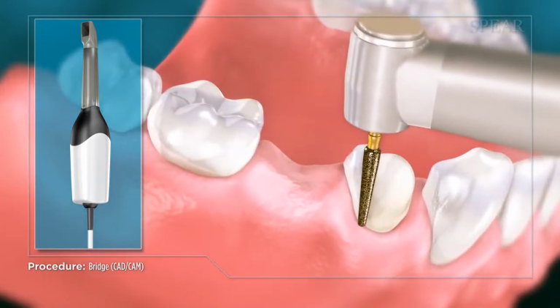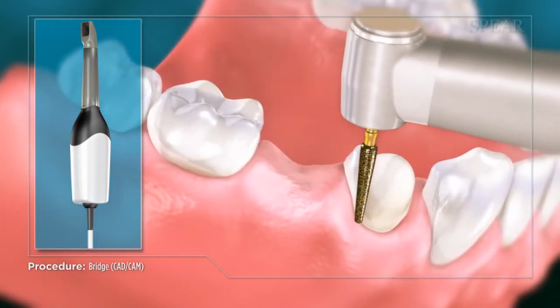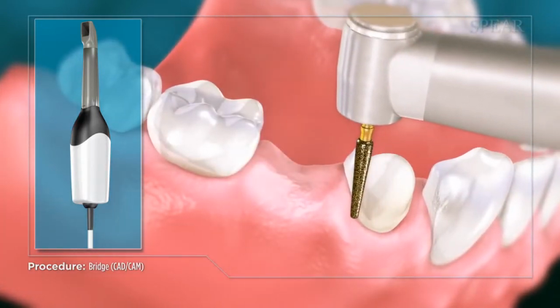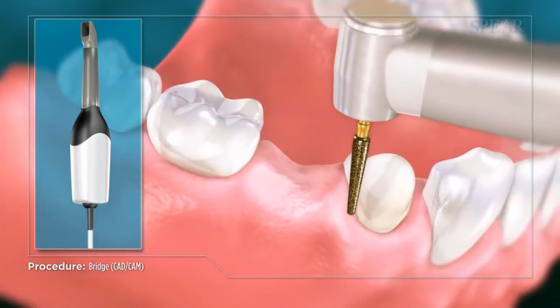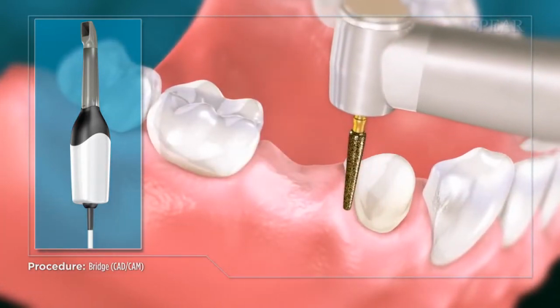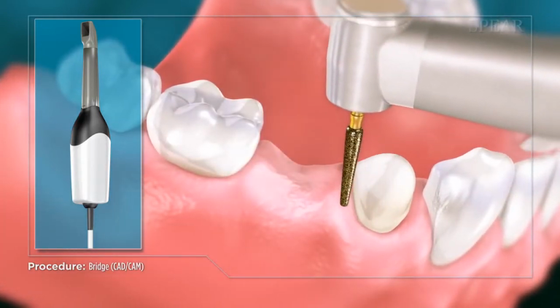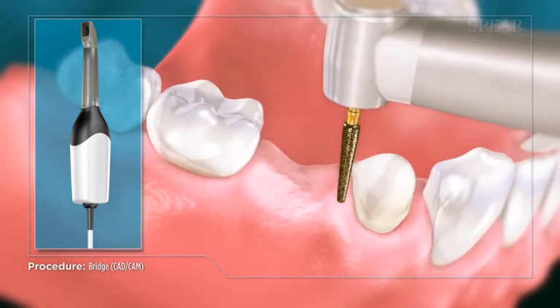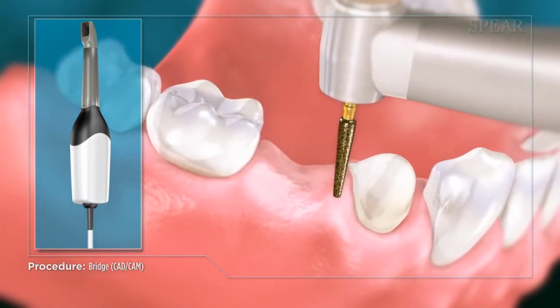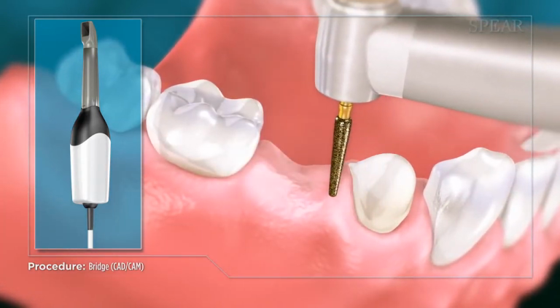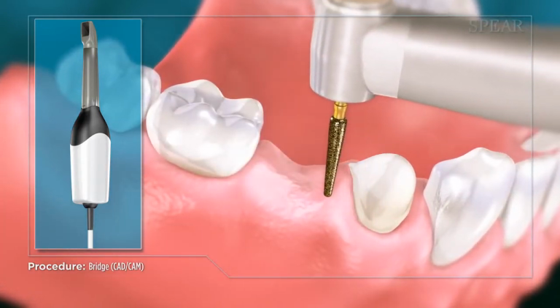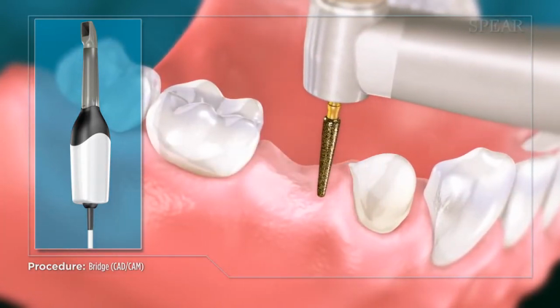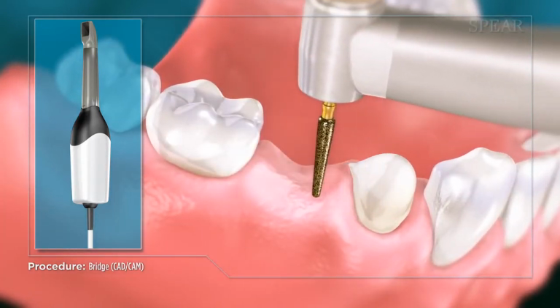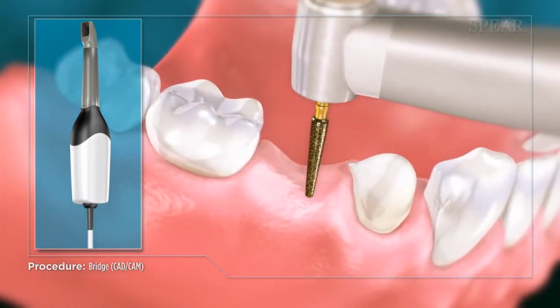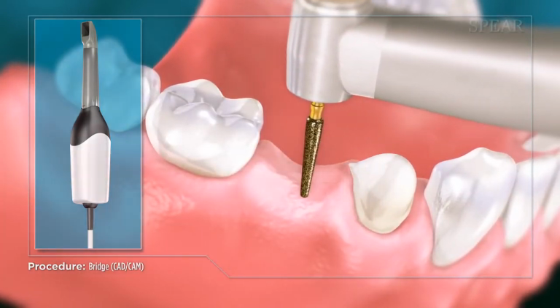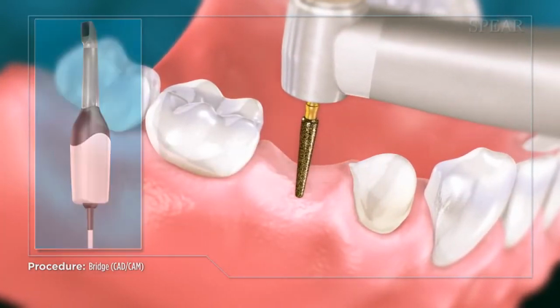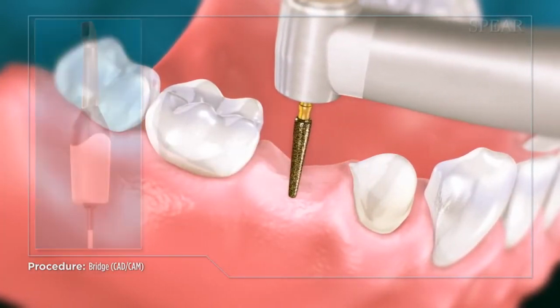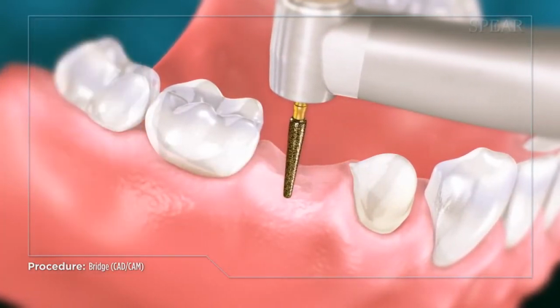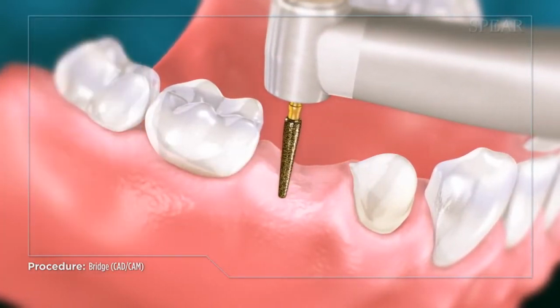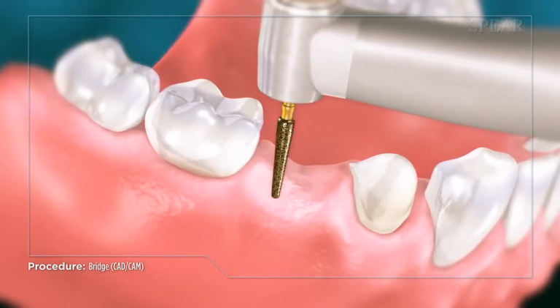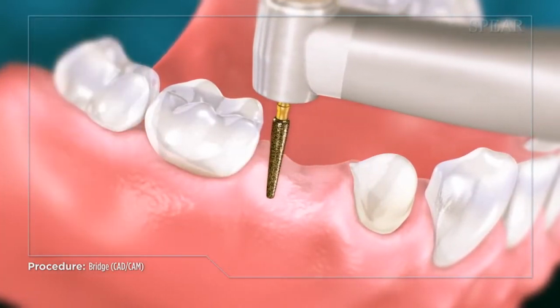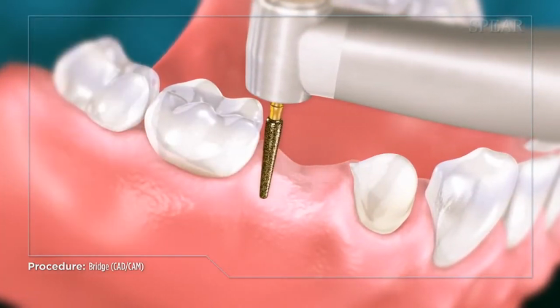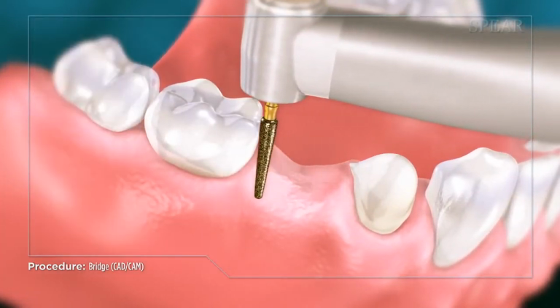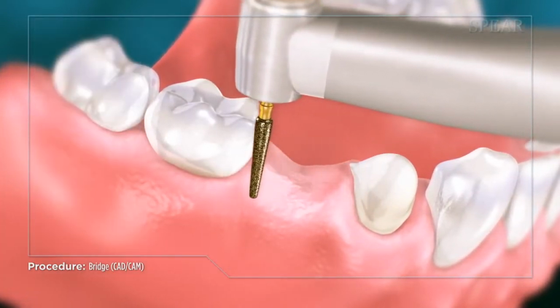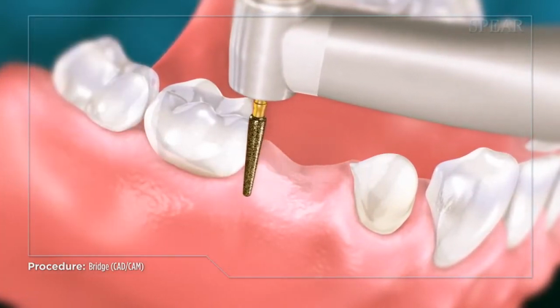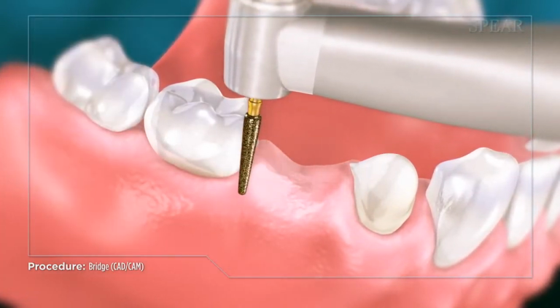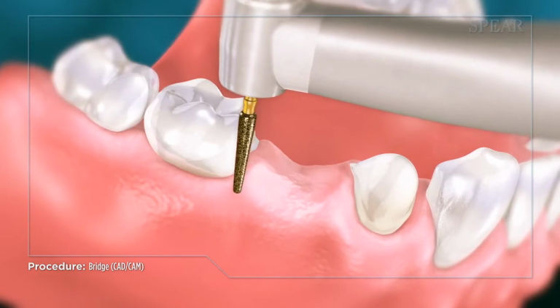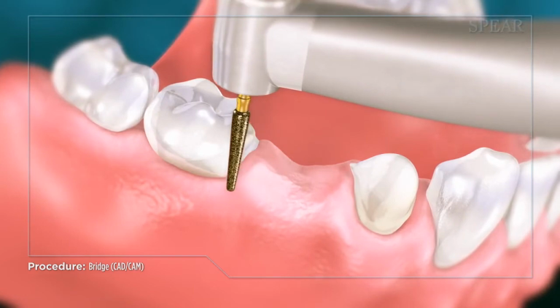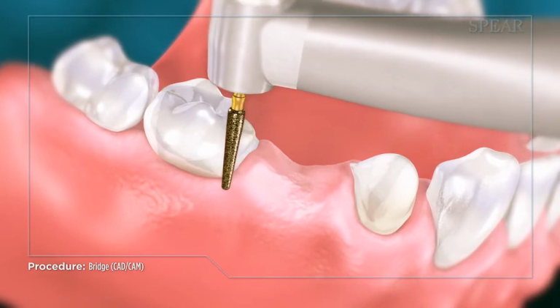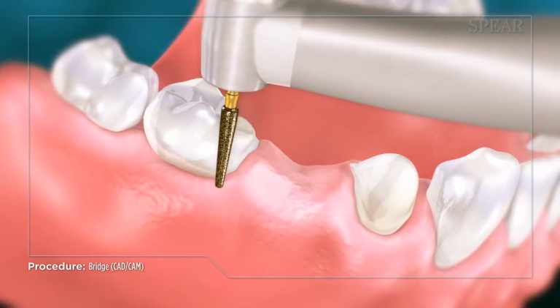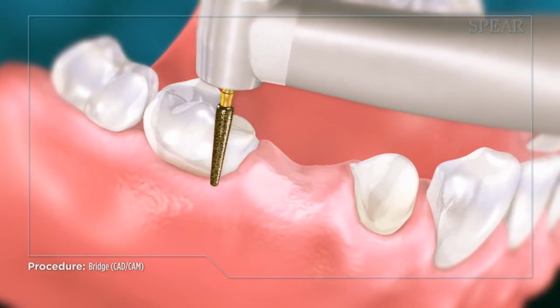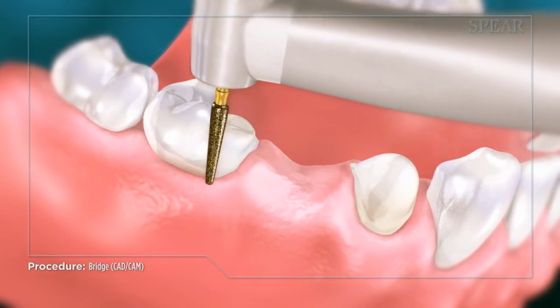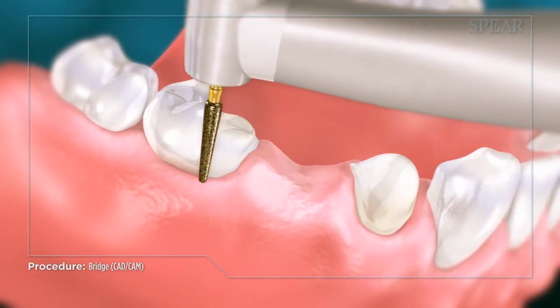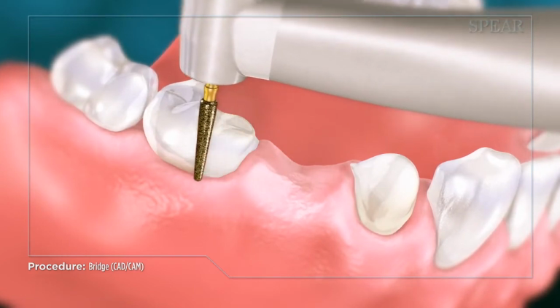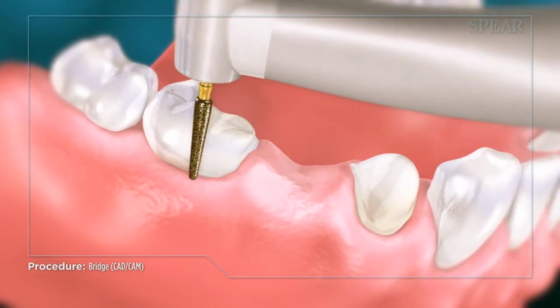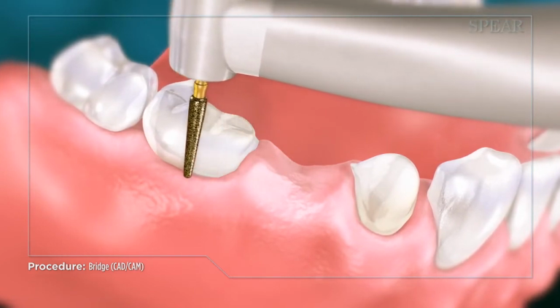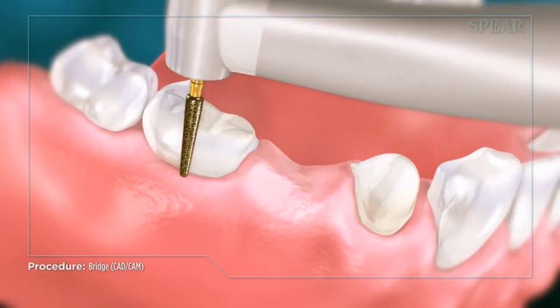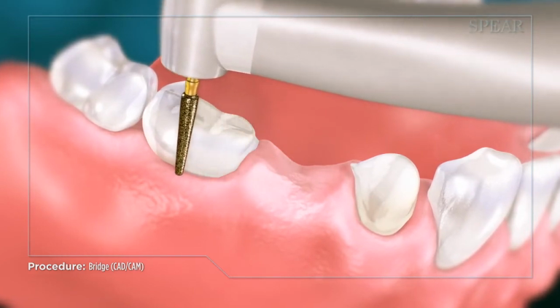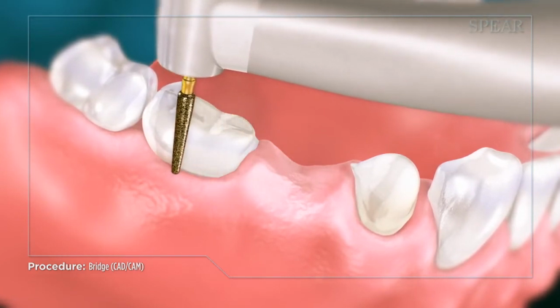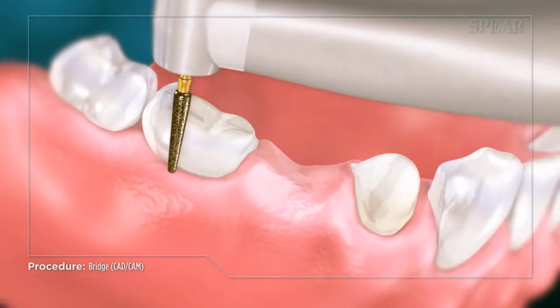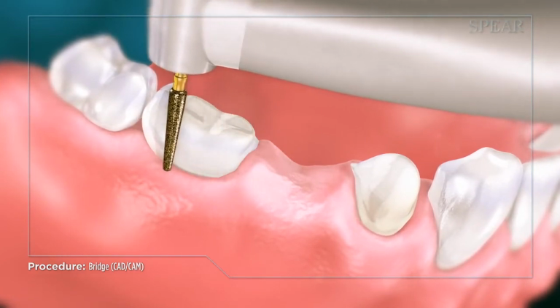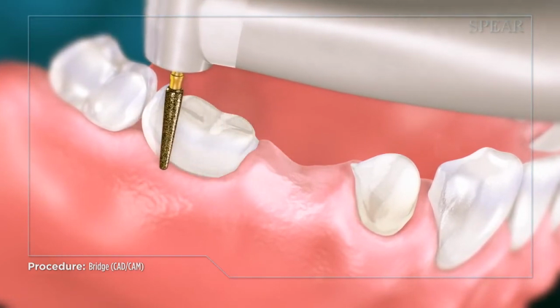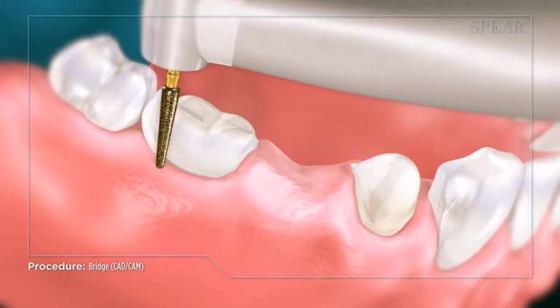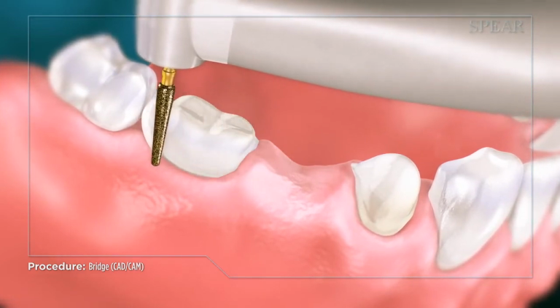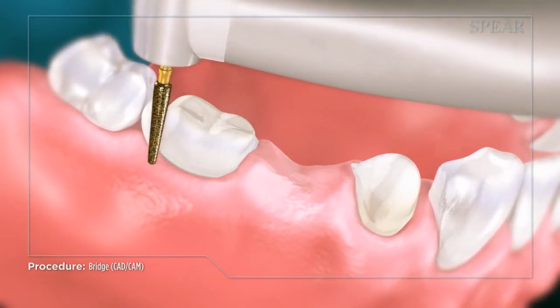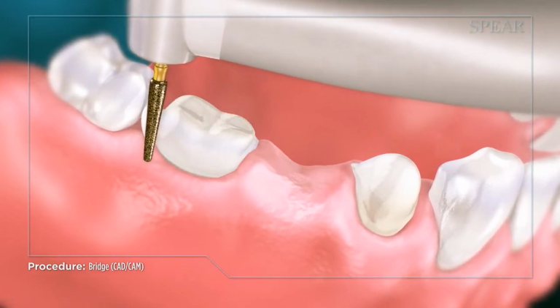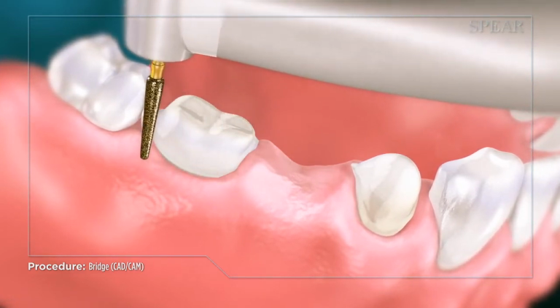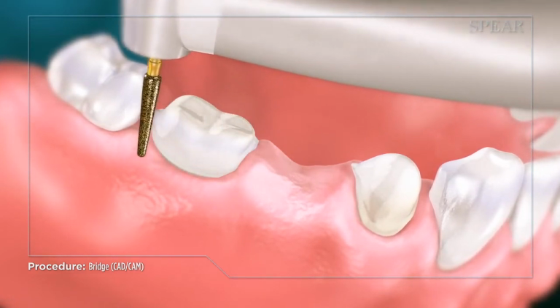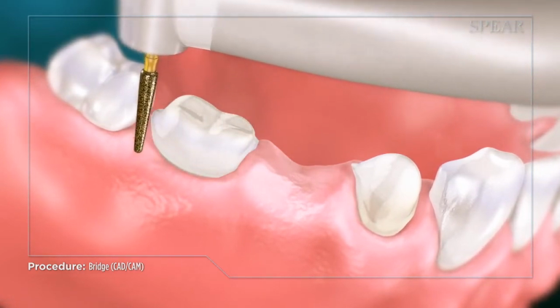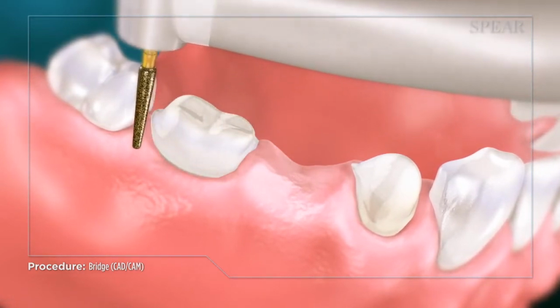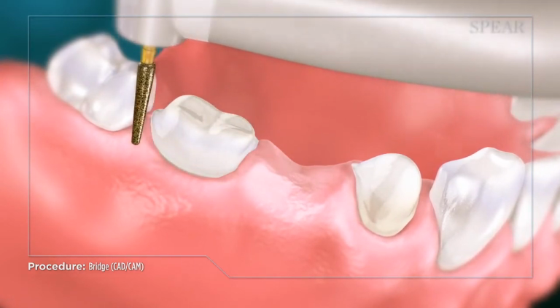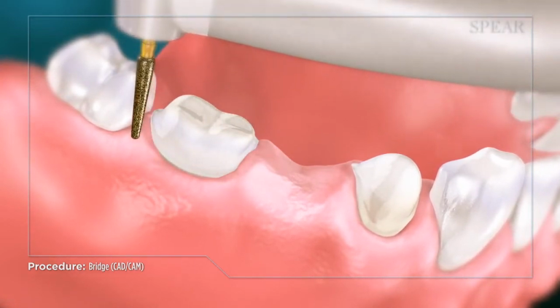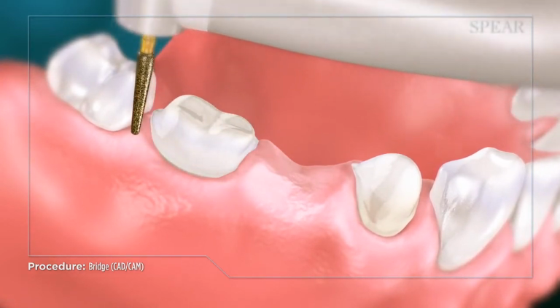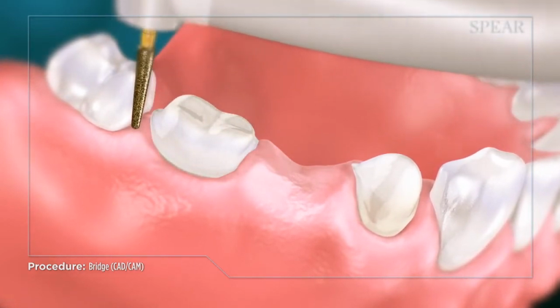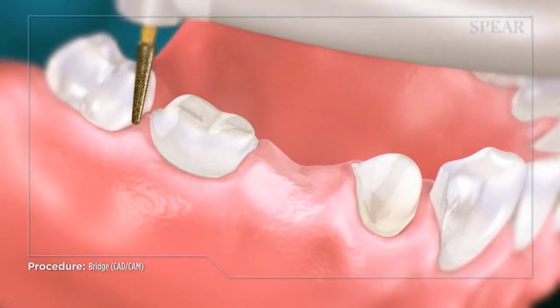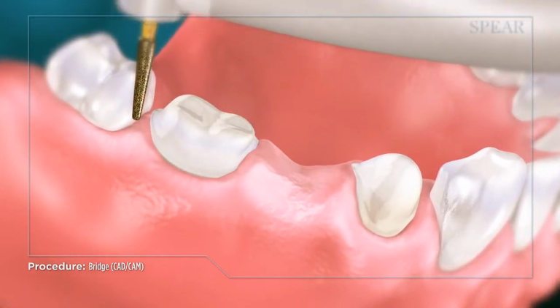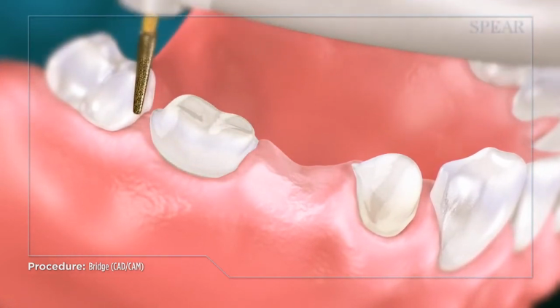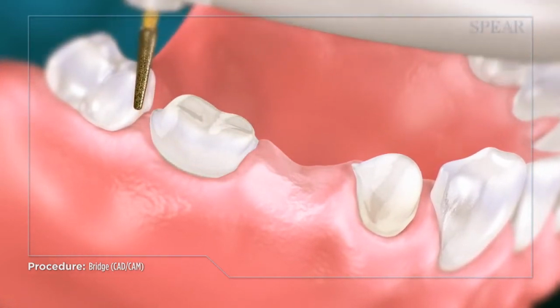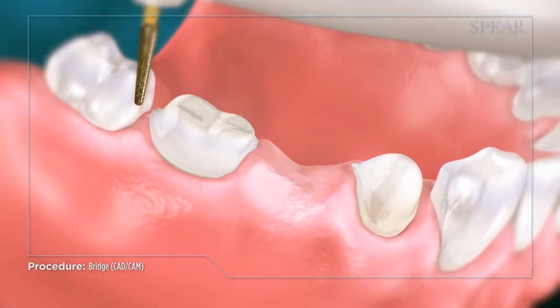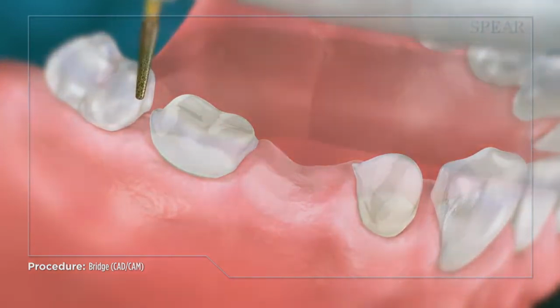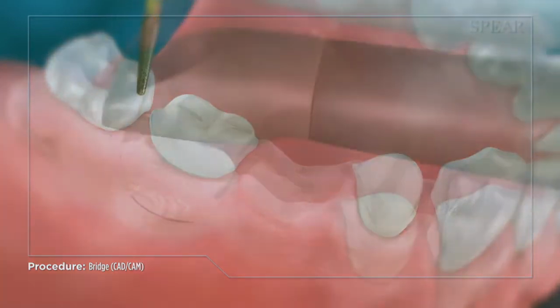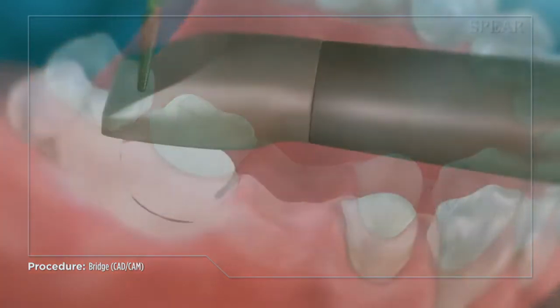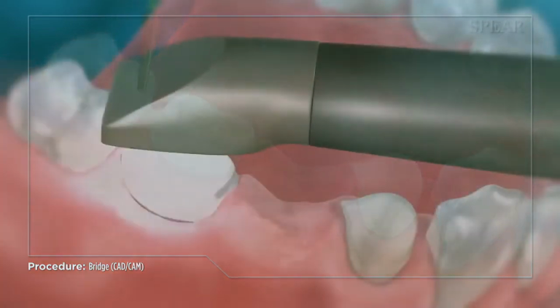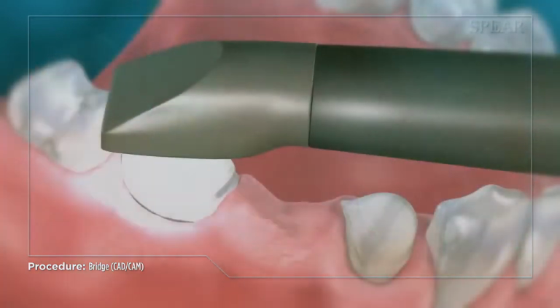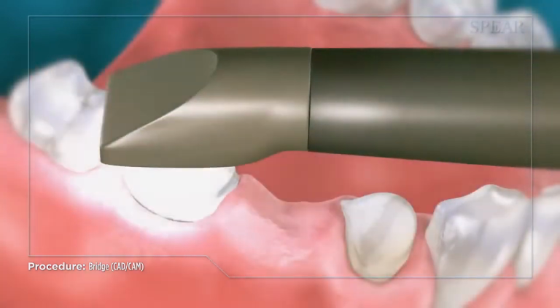Next, the teeth on either side of the missing tooth are prepared to make room for the bridge. They will become the support structure for your new tooth.